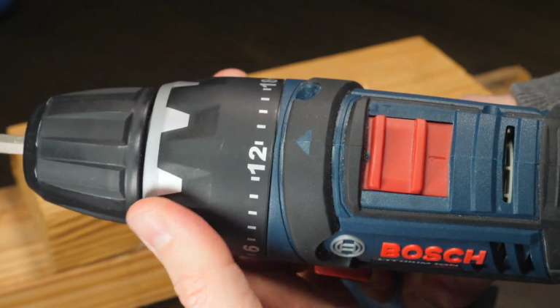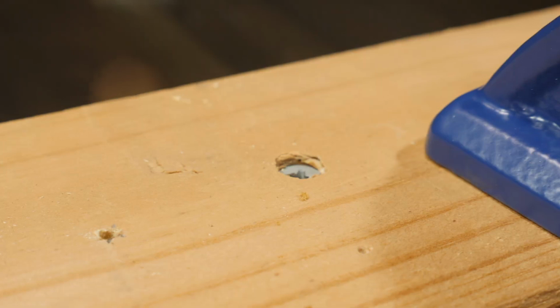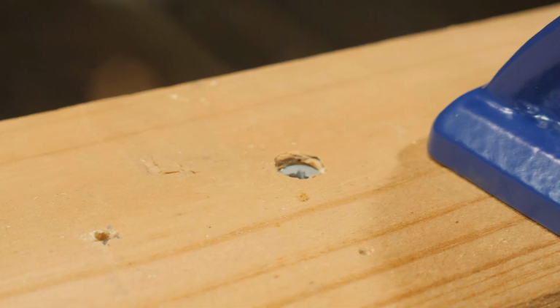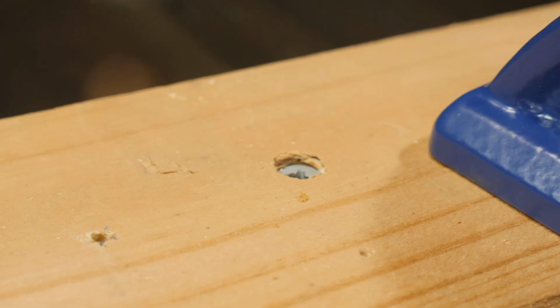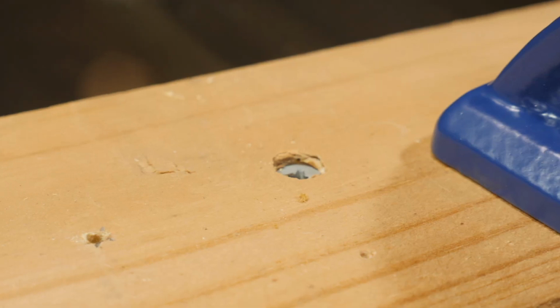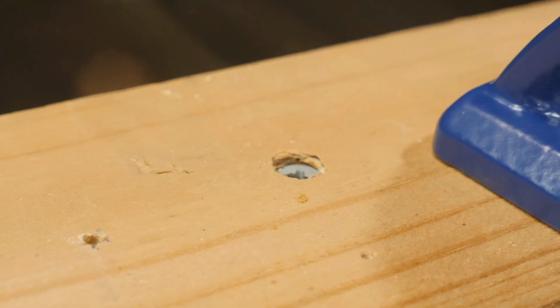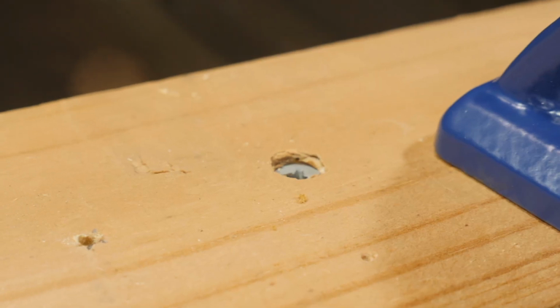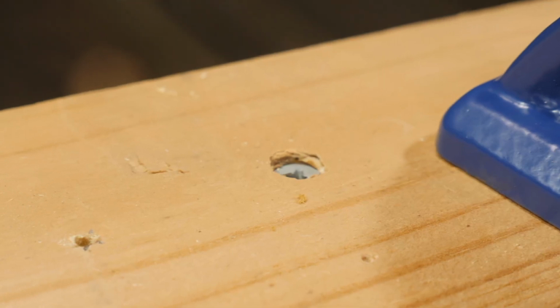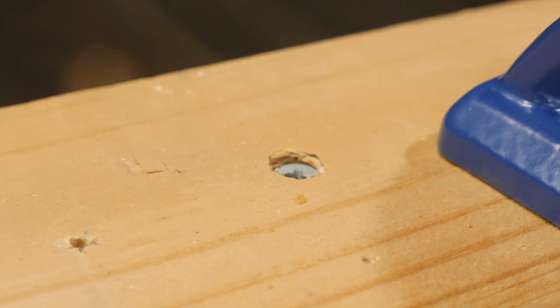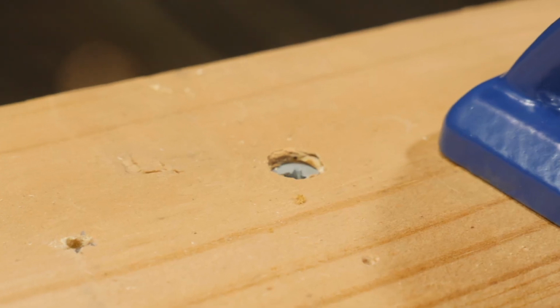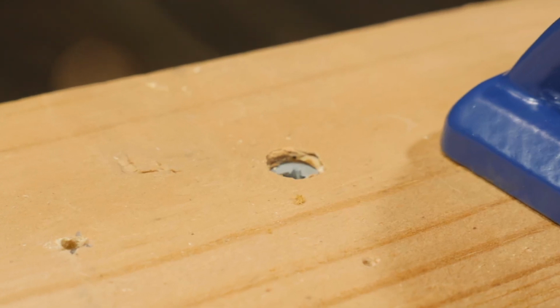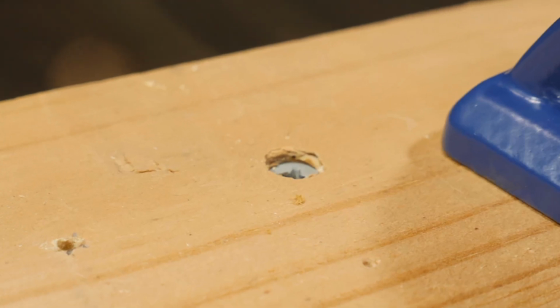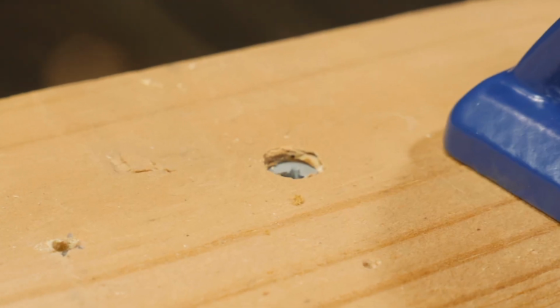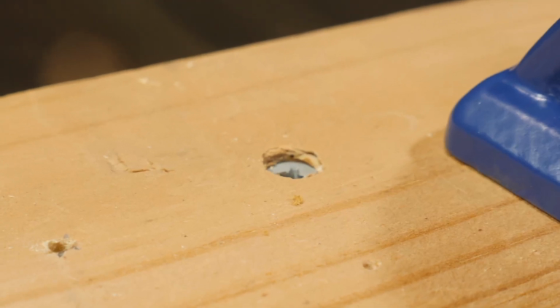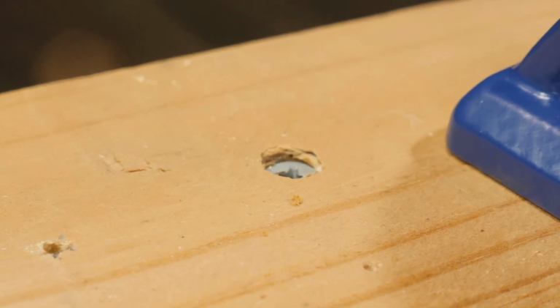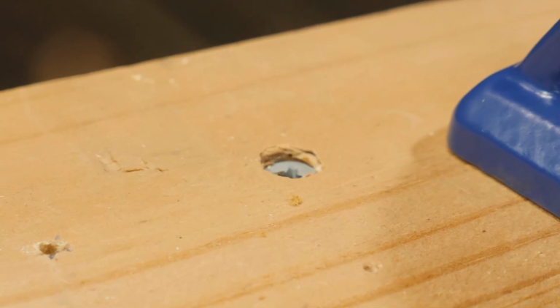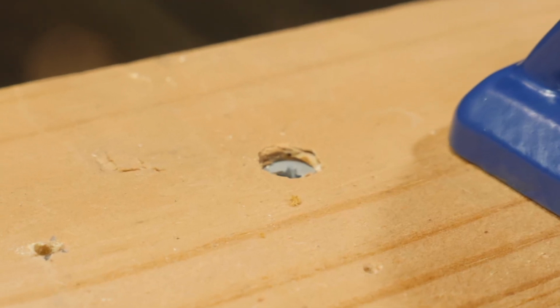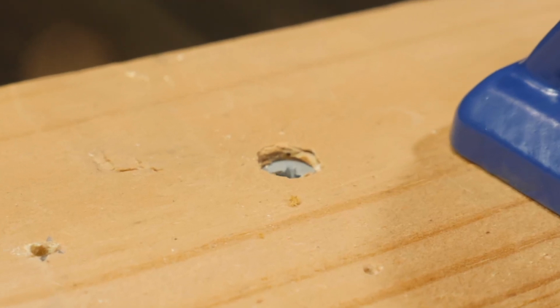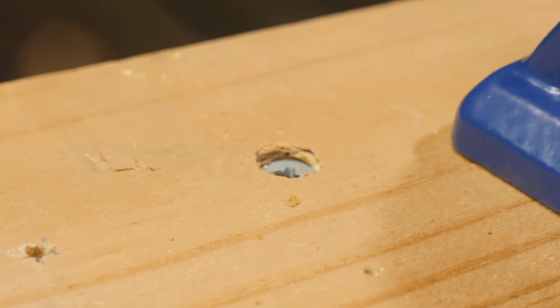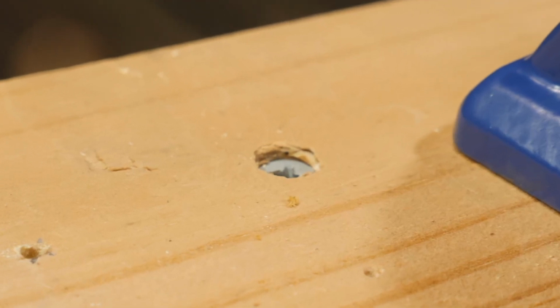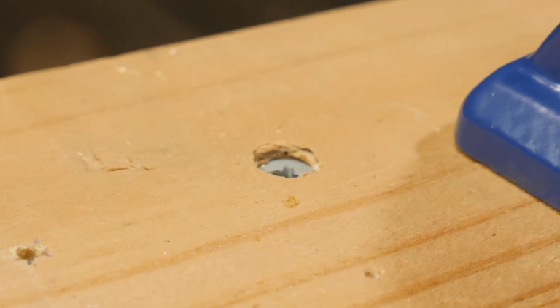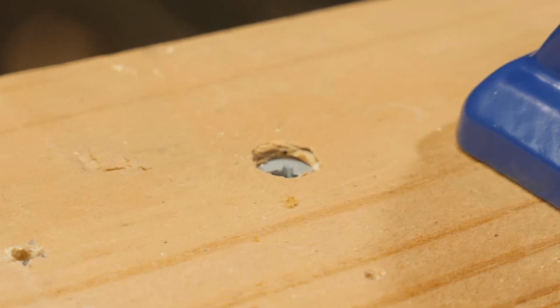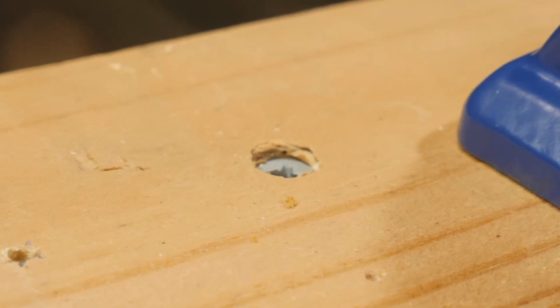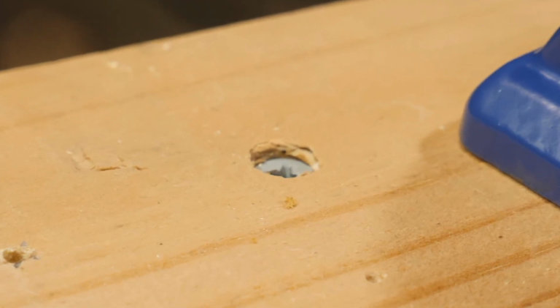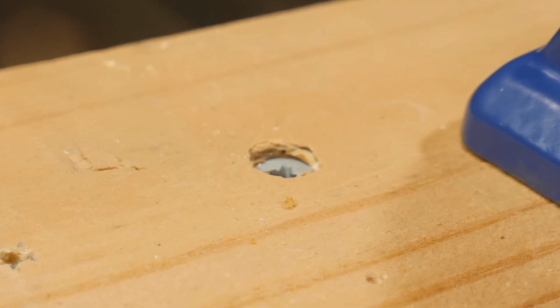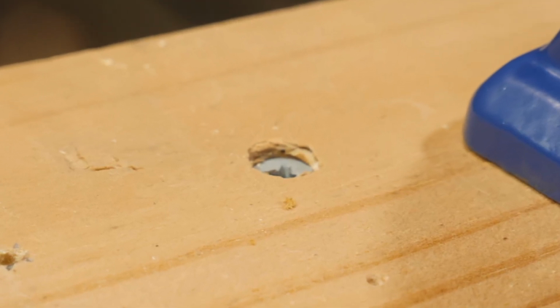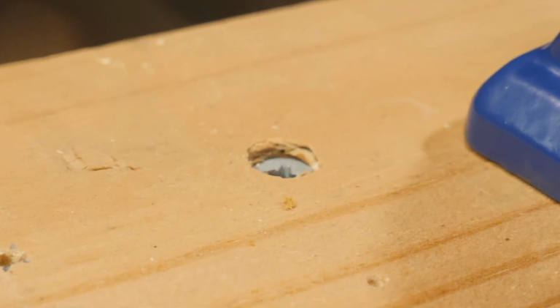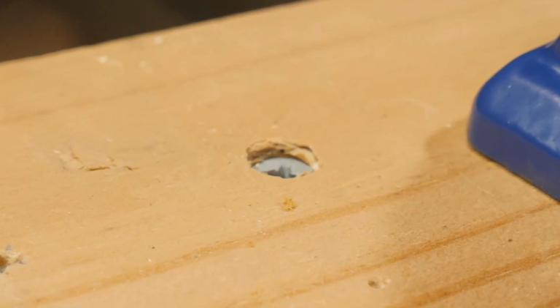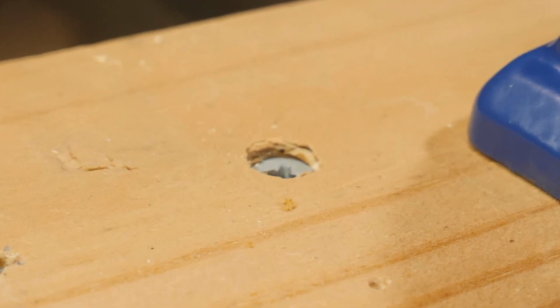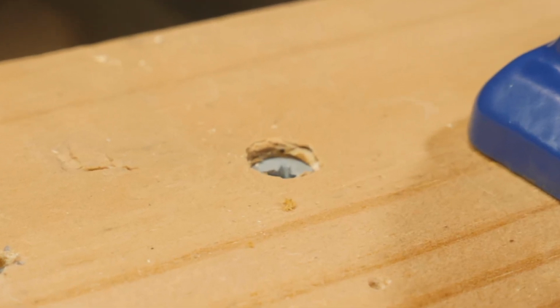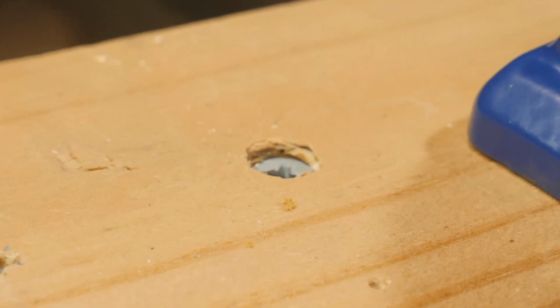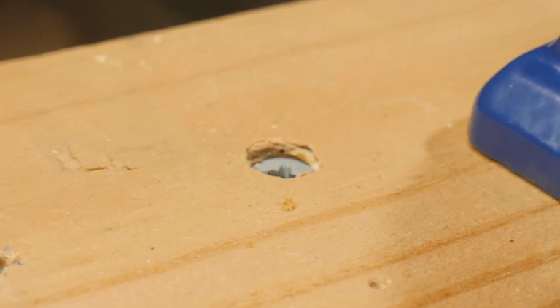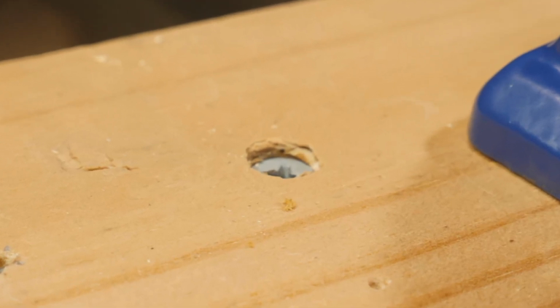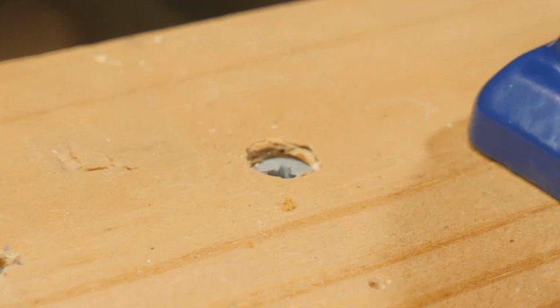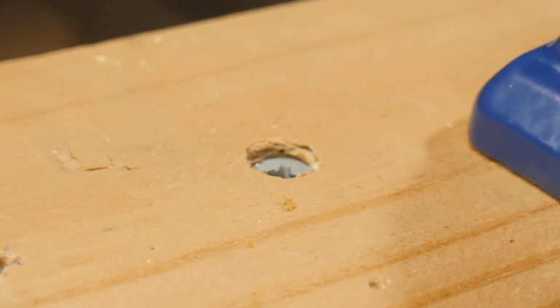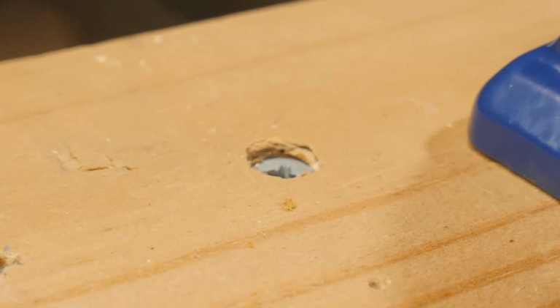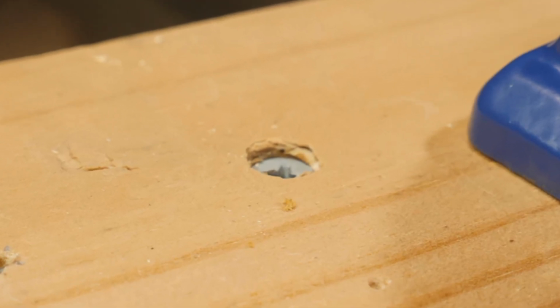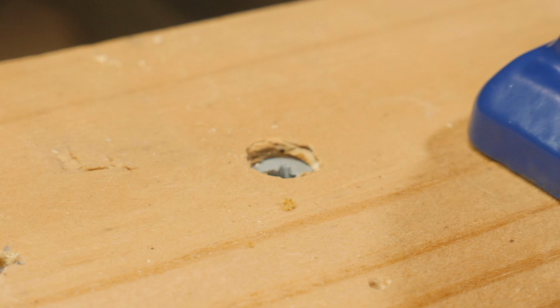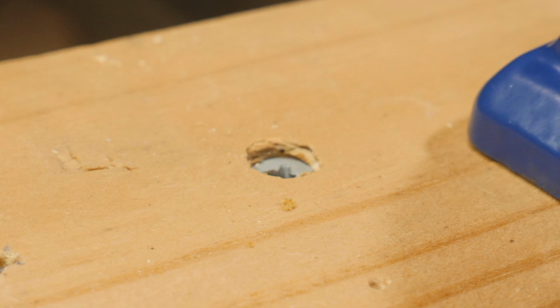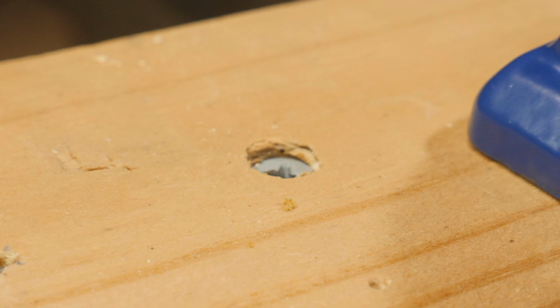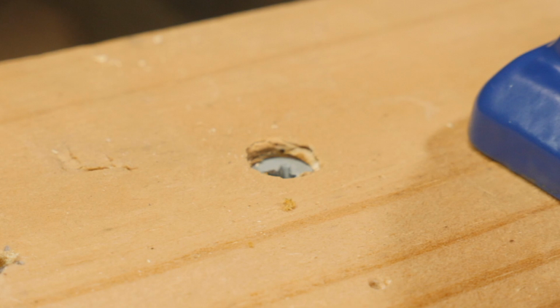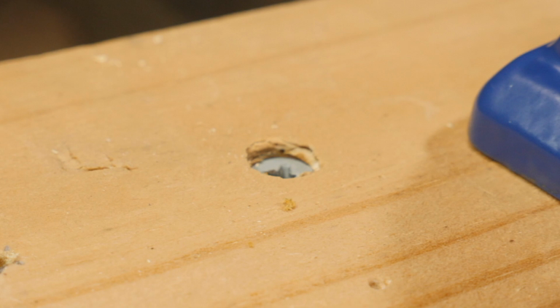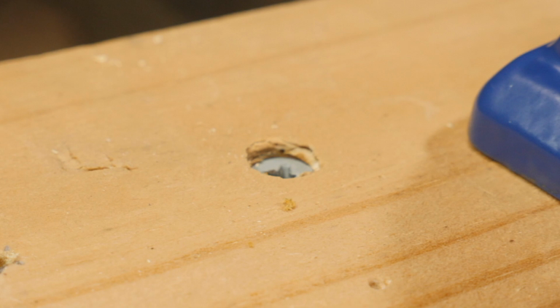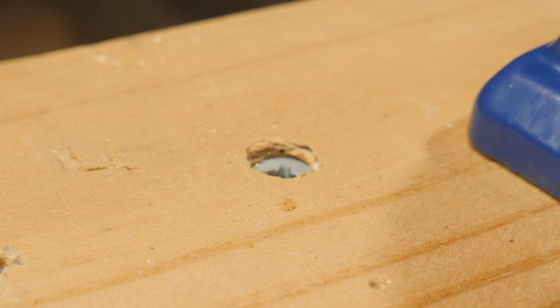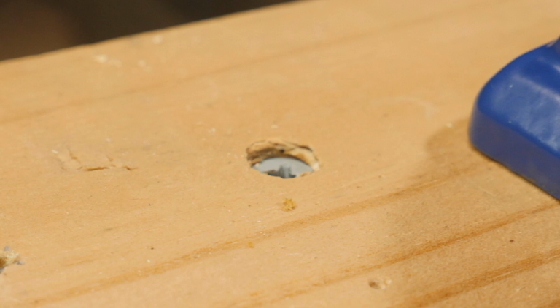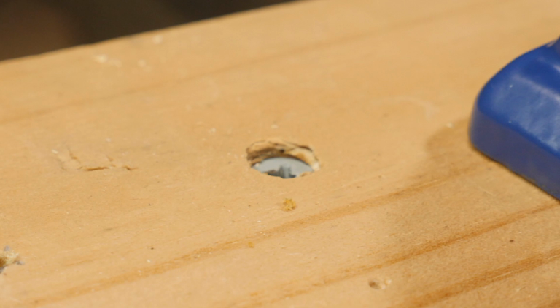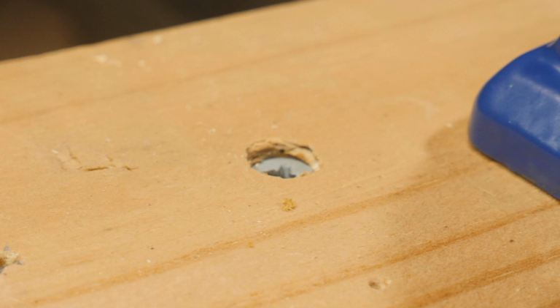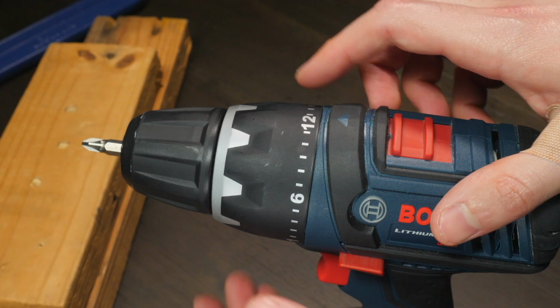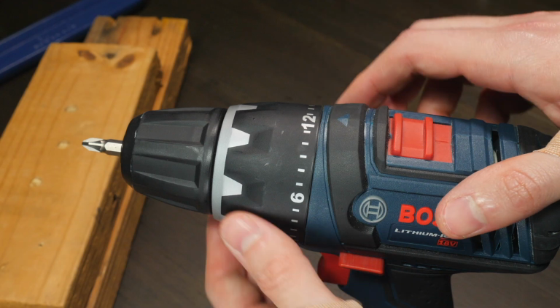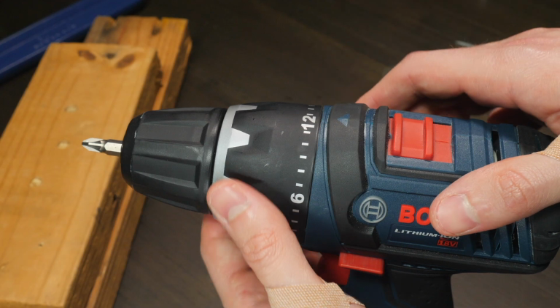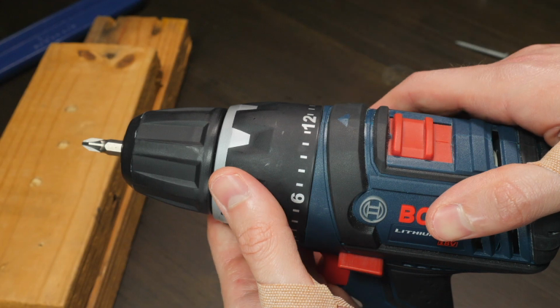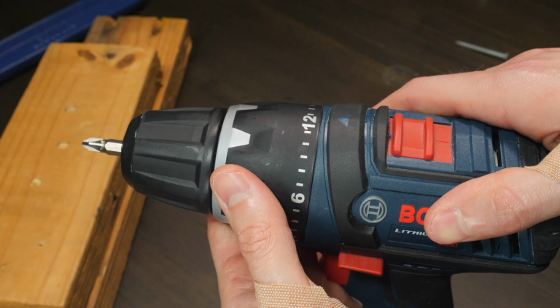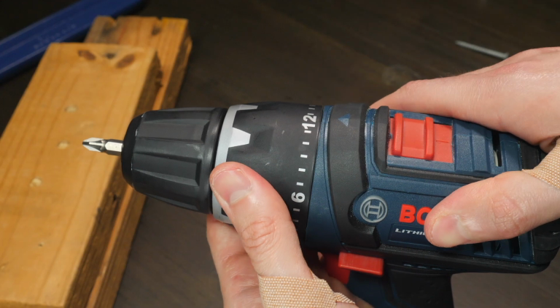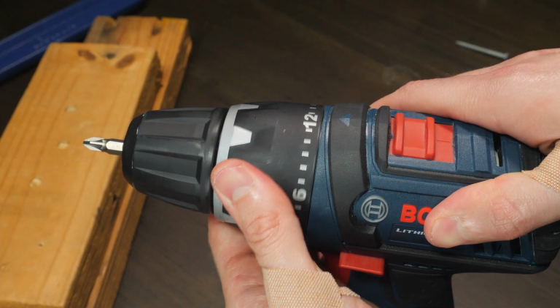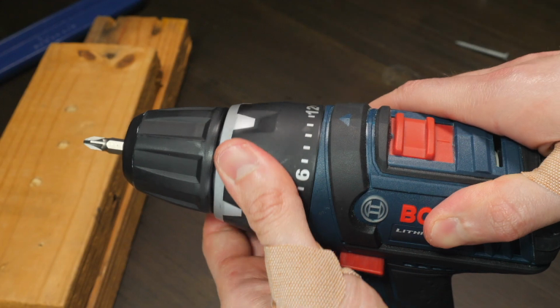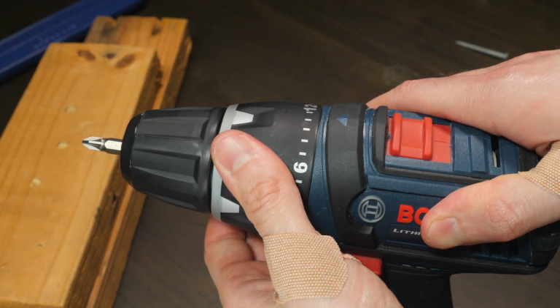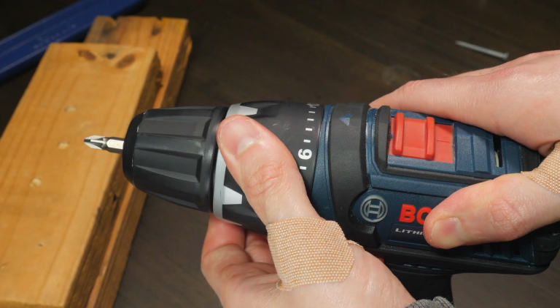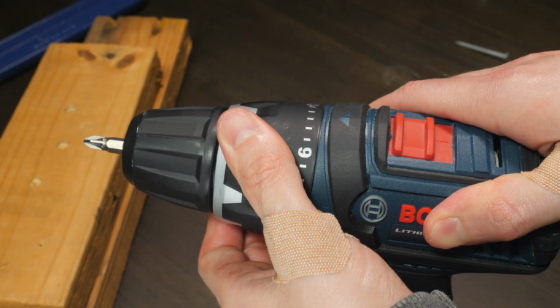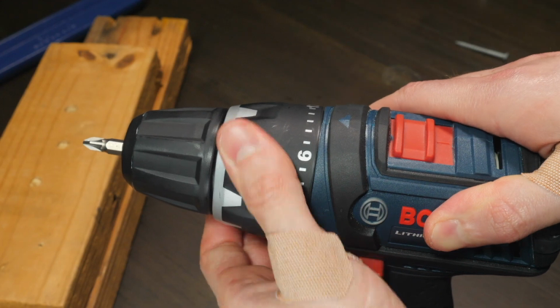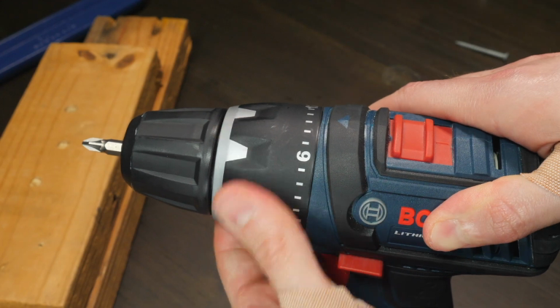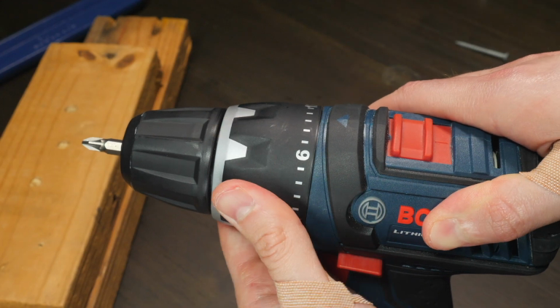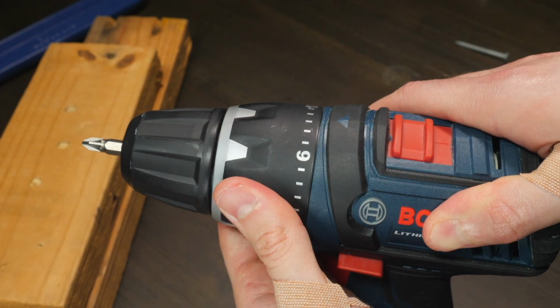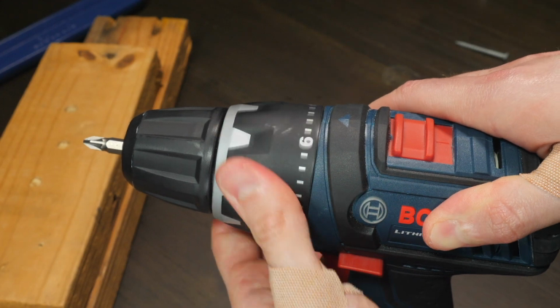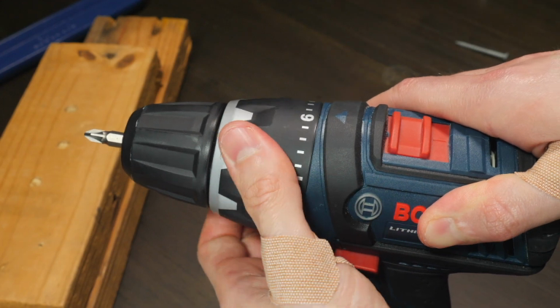If you're overdriving your screws, meaning they're going too far into the wood, then you need to set the clutch control to a lower number.